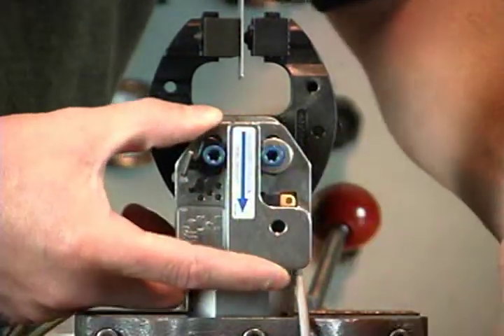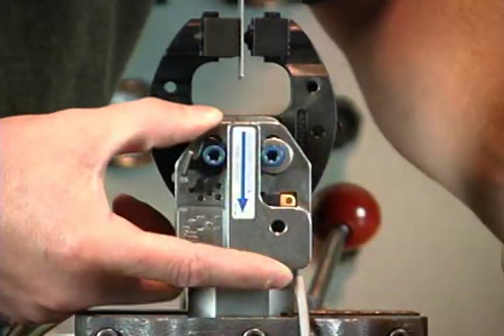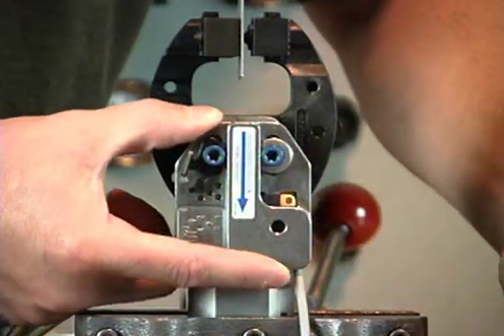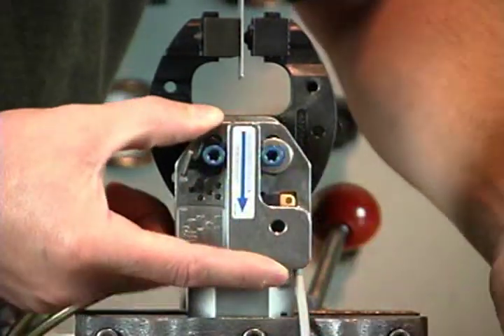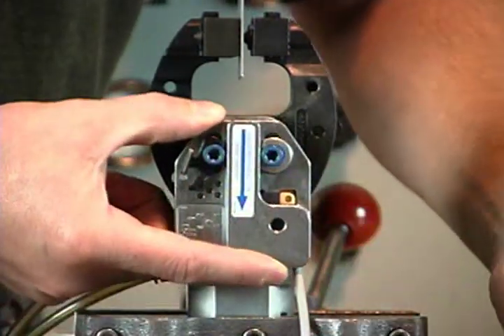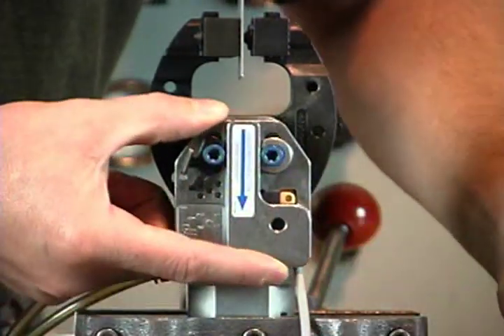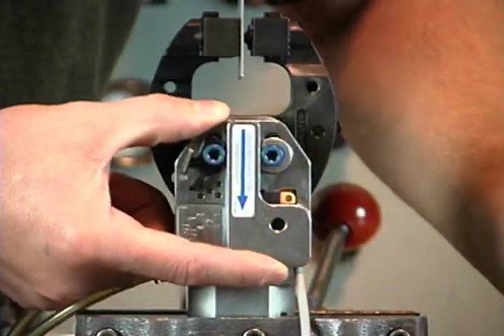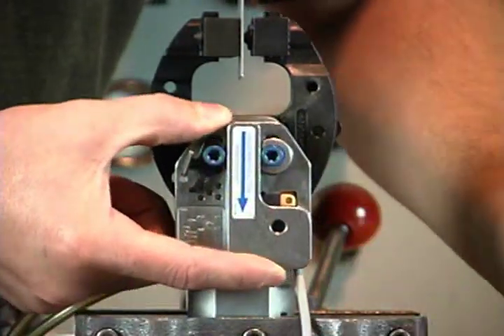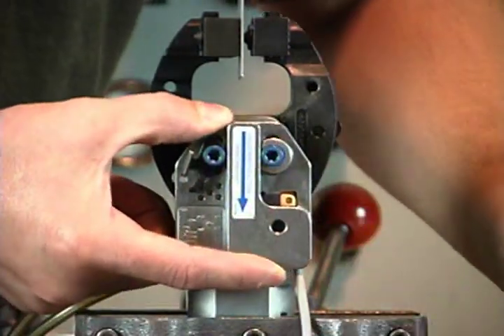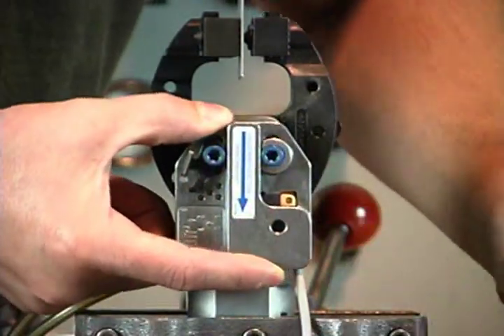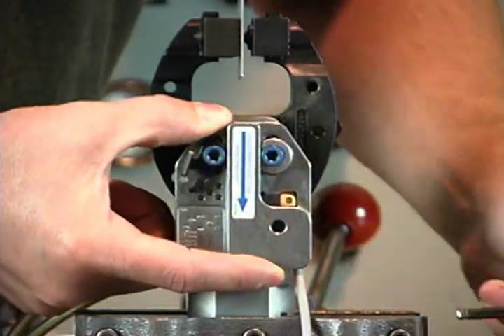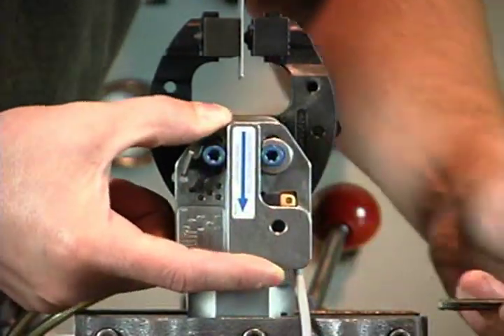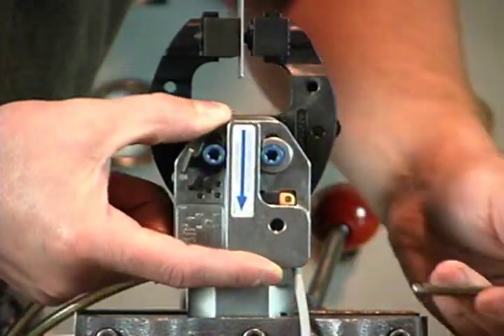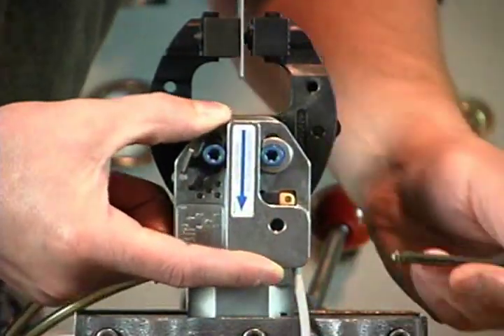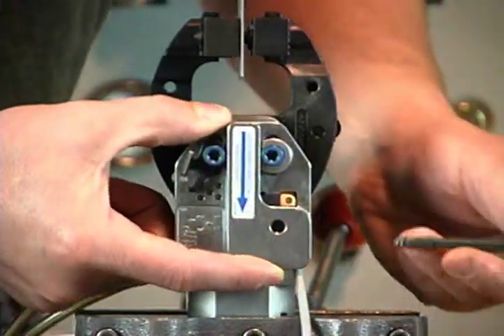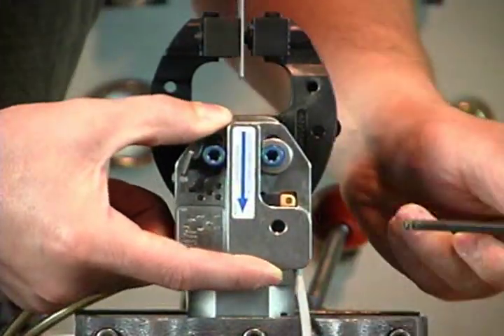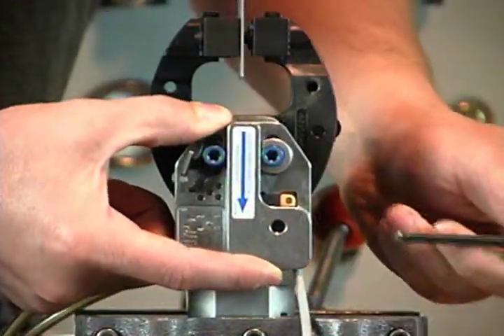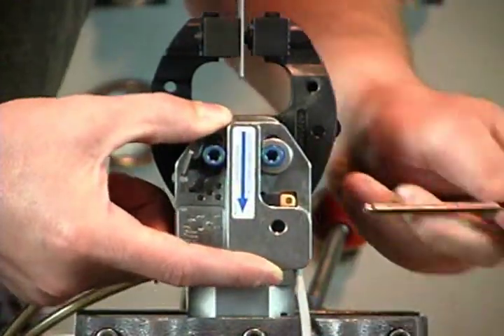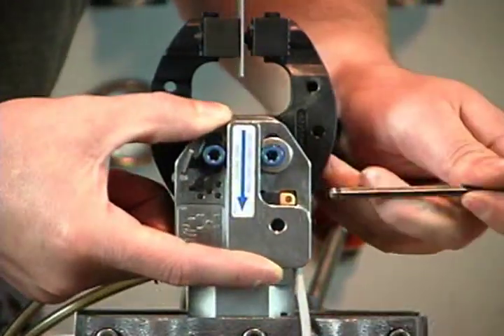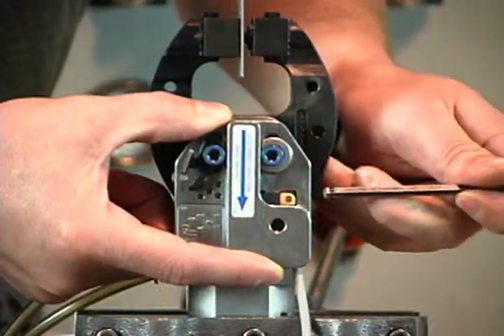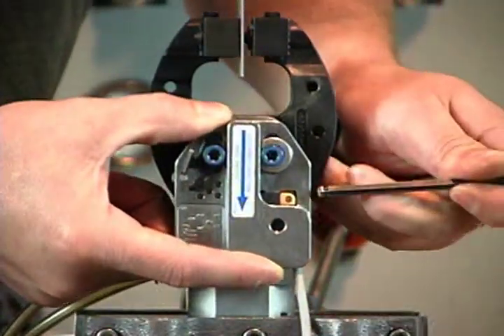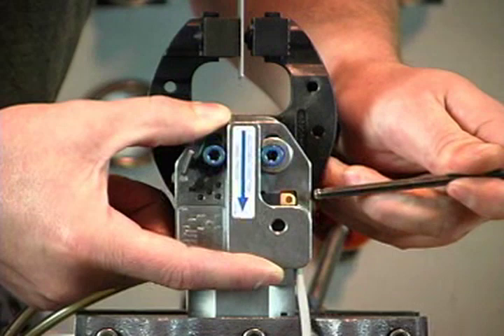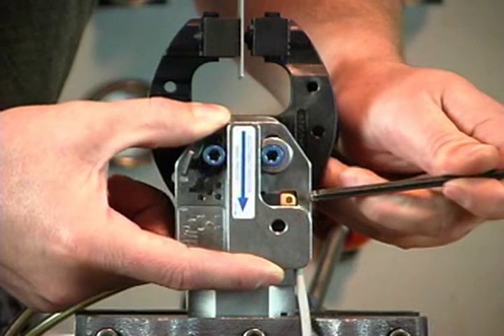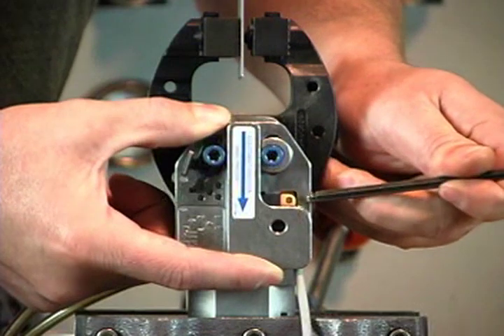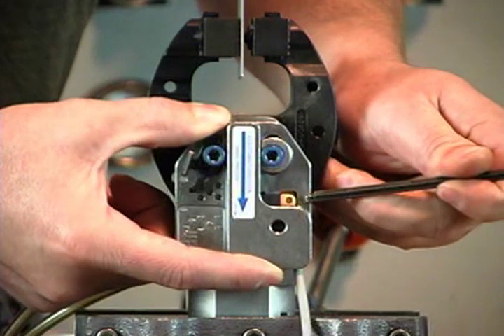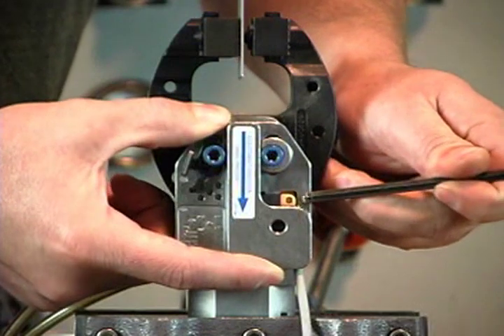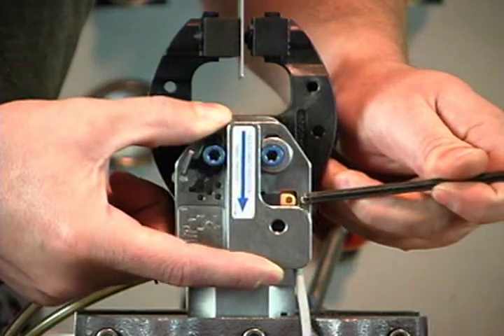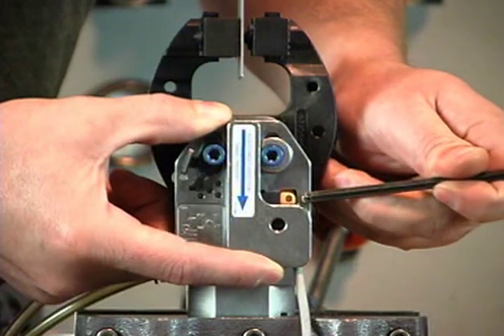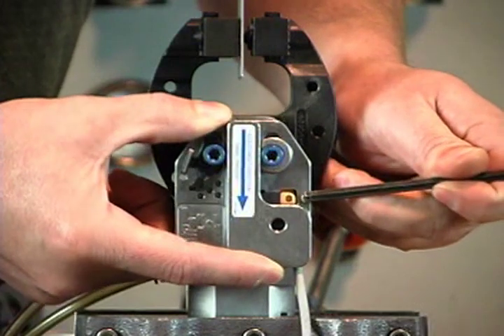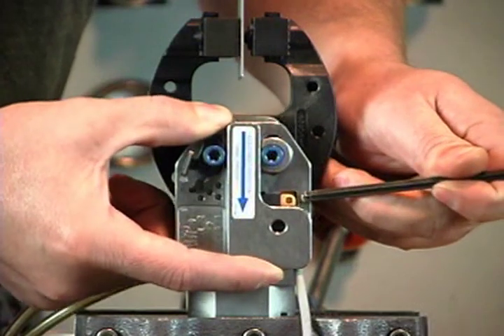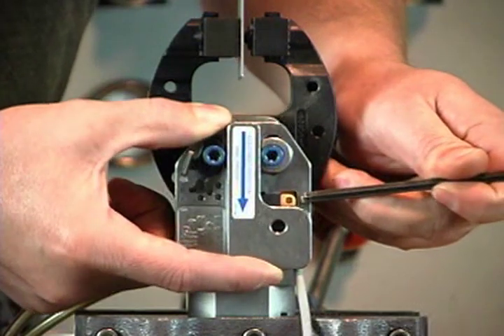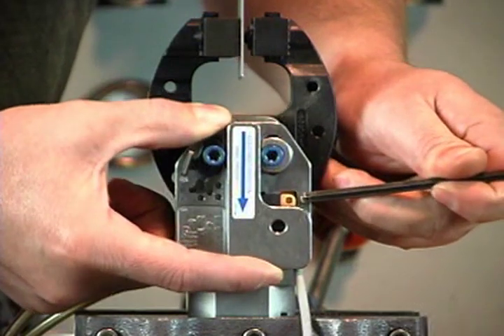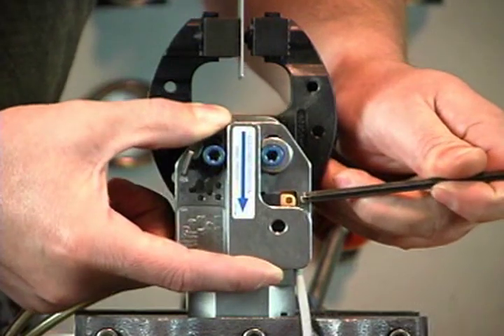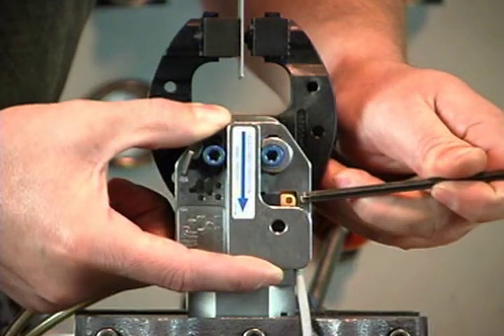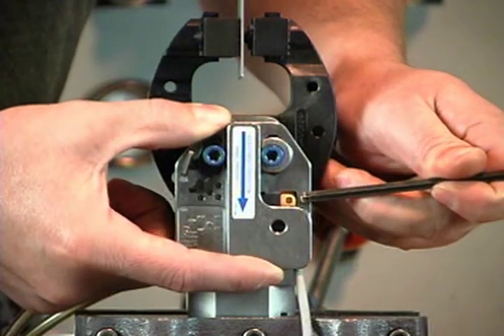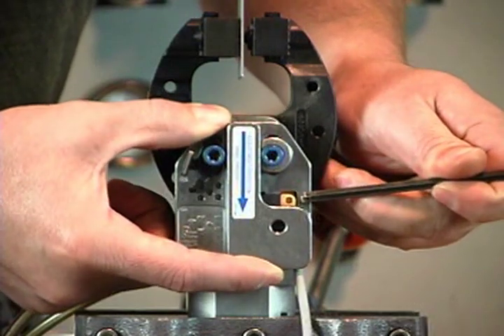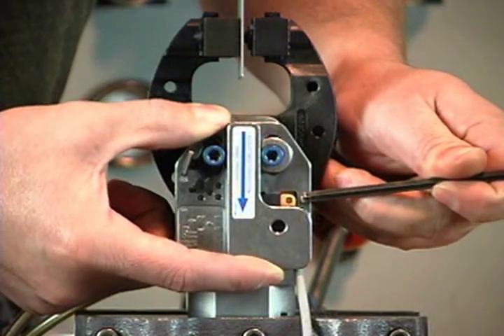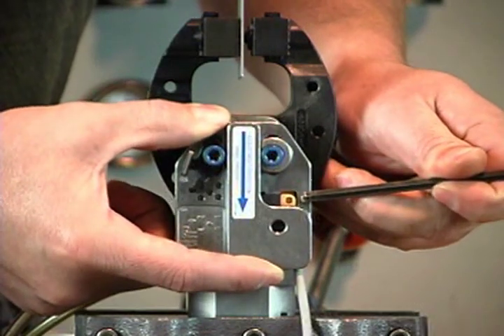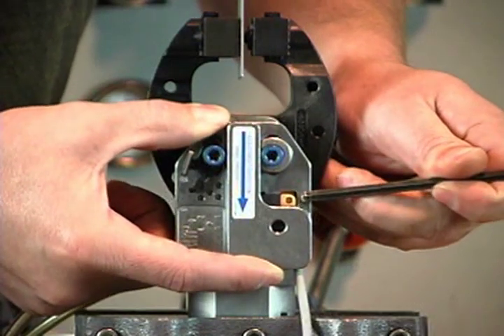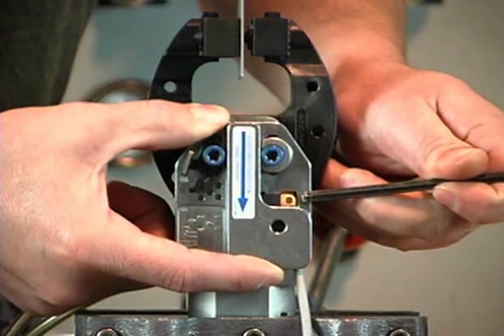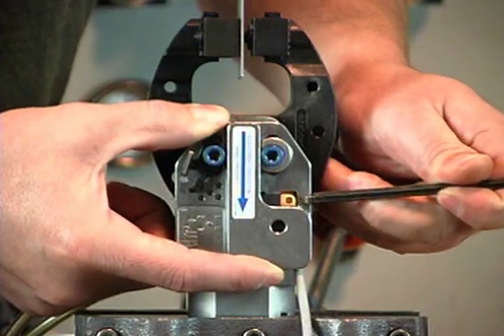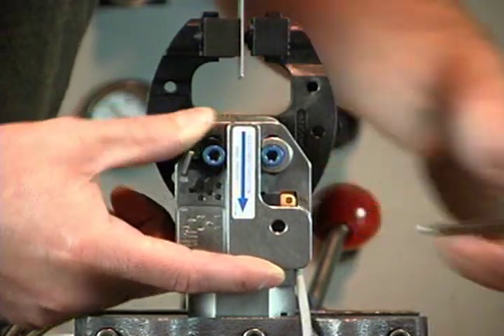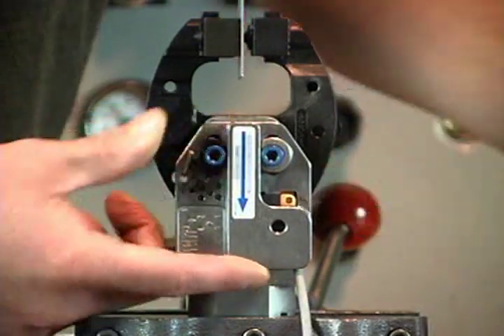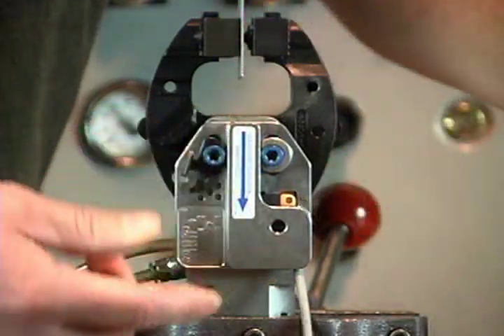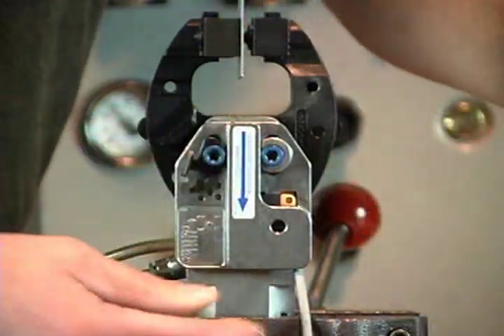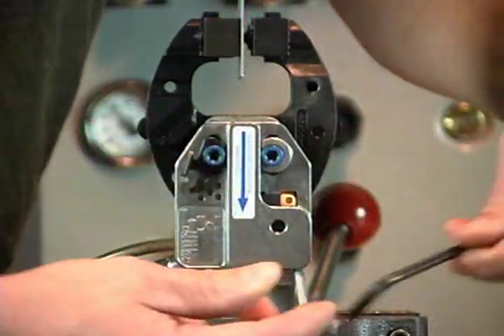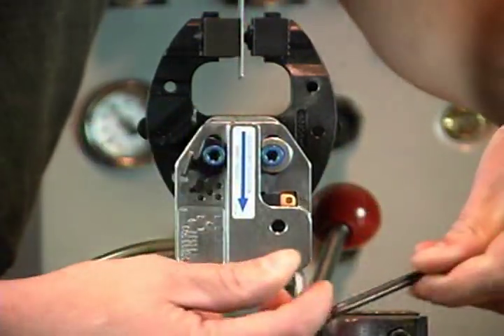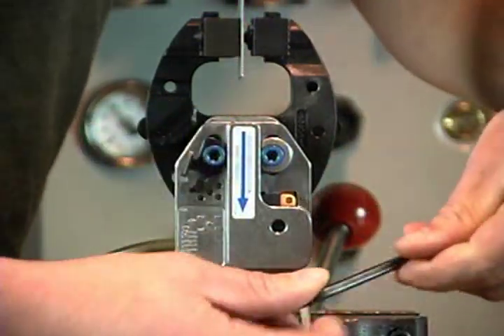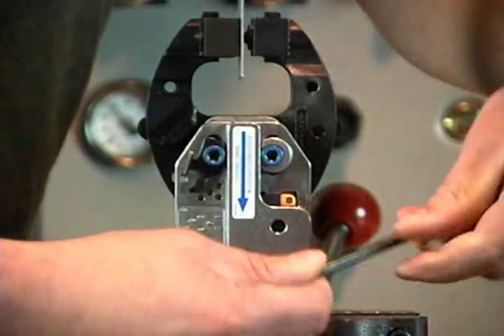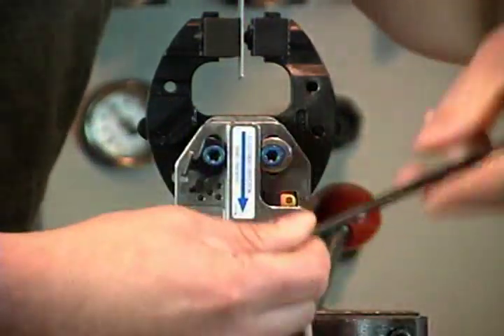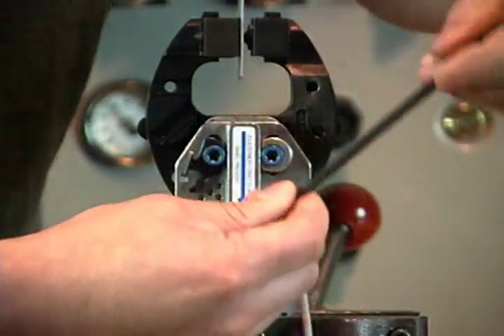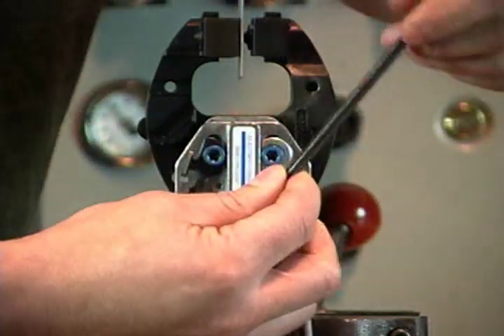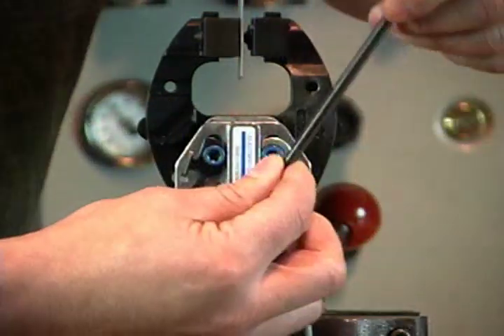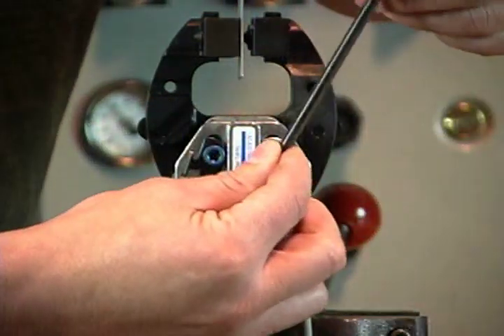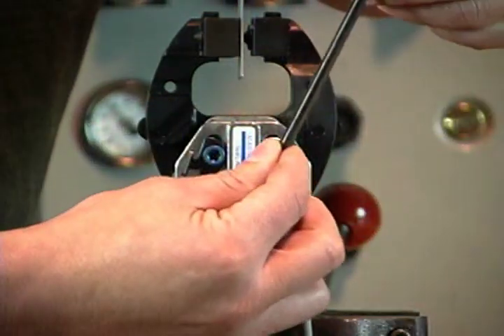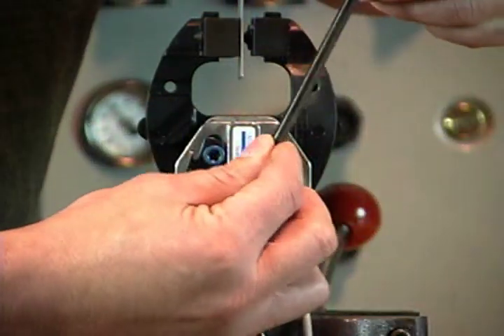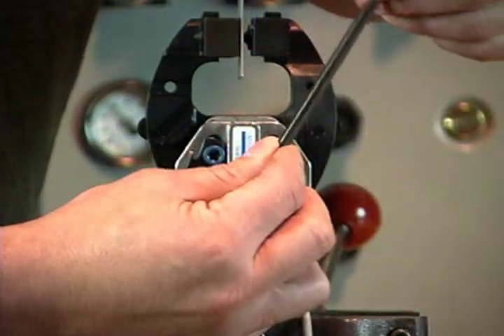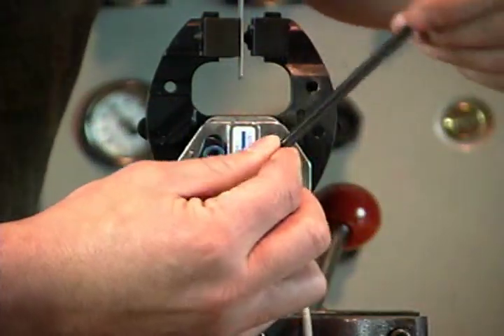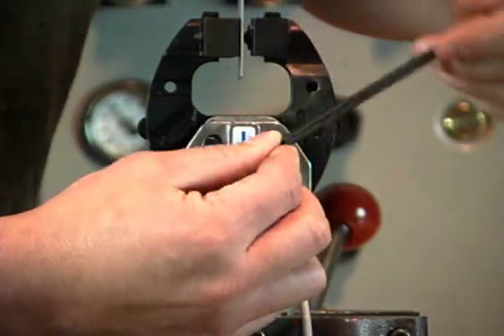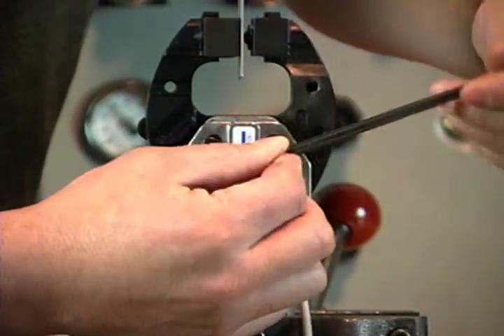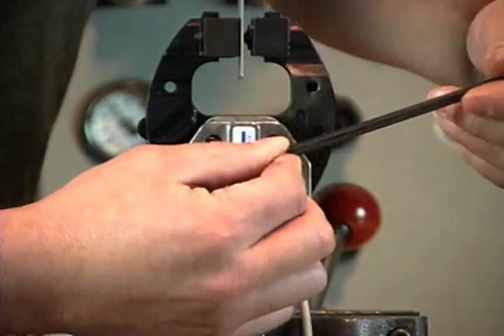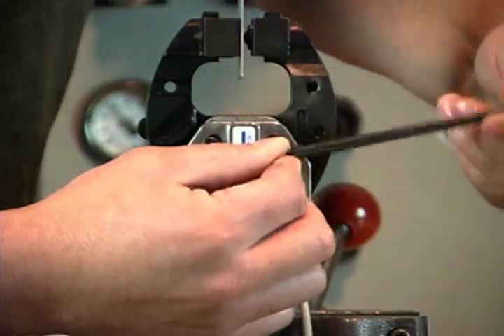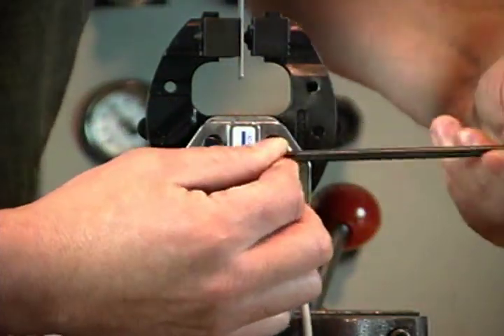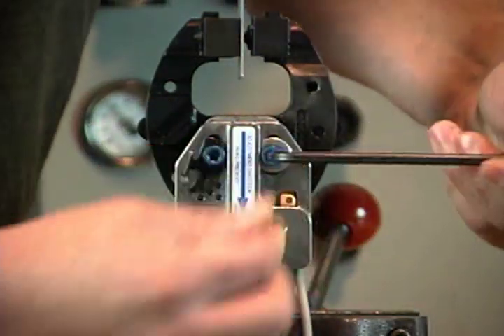Wiggle the housing again. The switch should stay on. If not, continue to the lower numbered hole until the switch does not flicker.